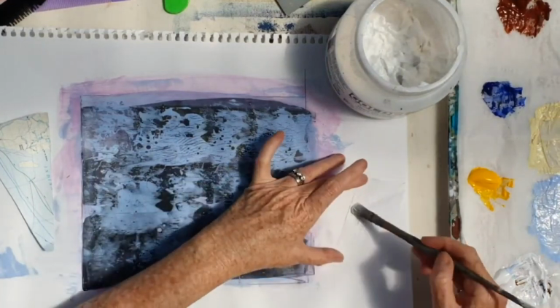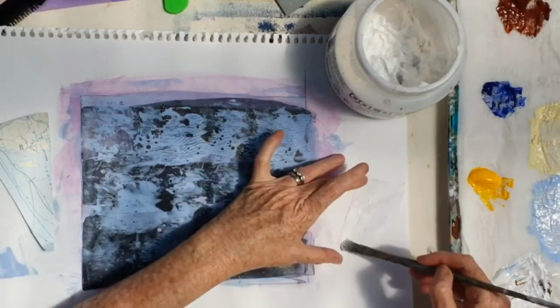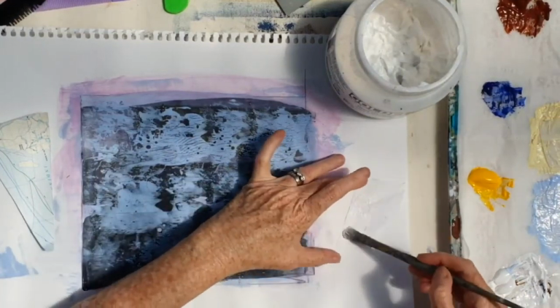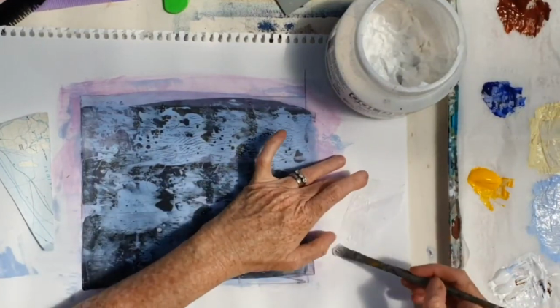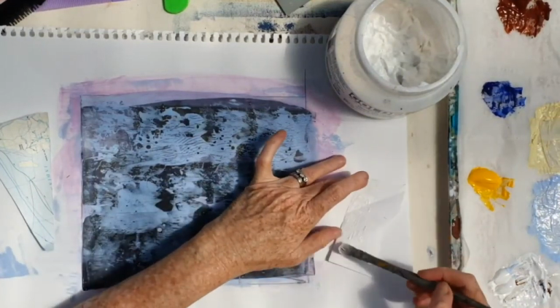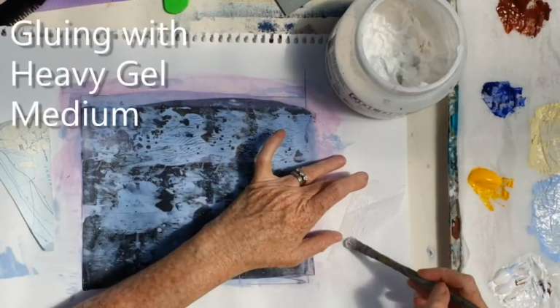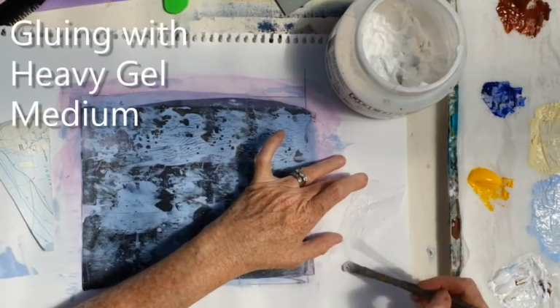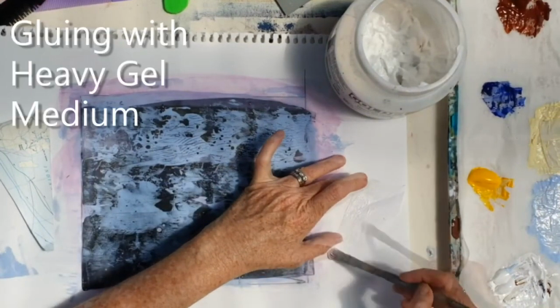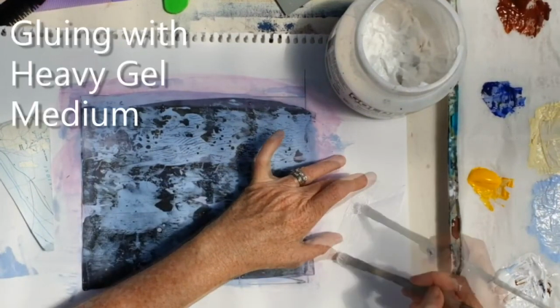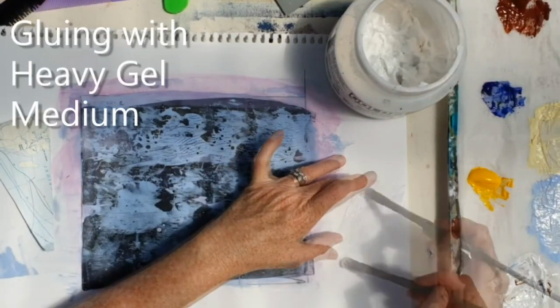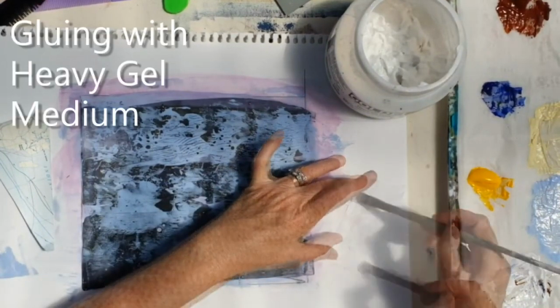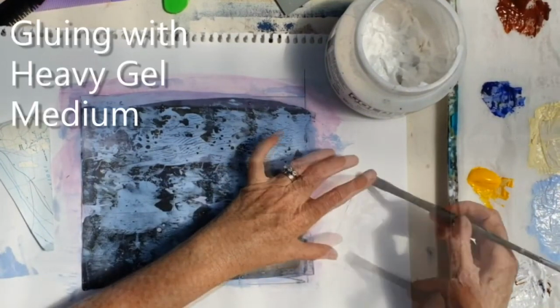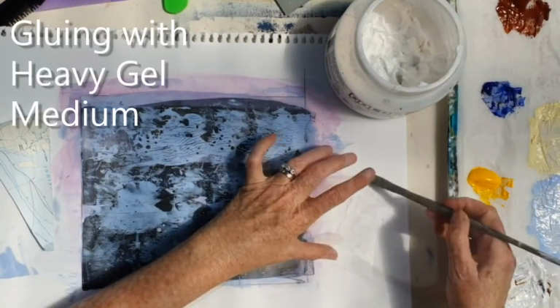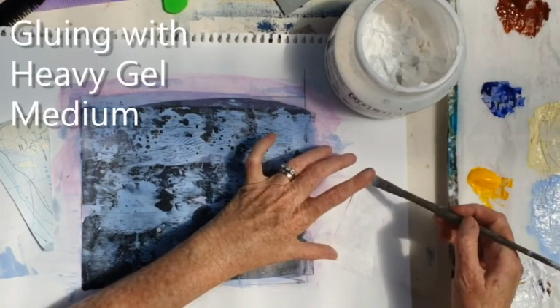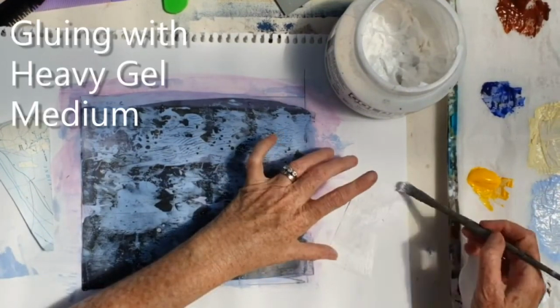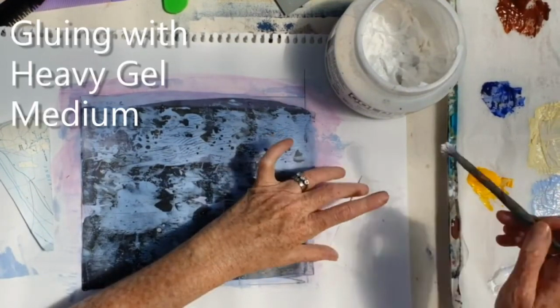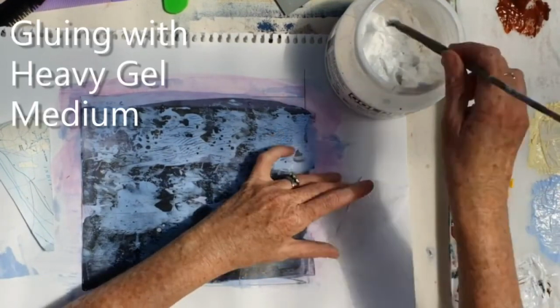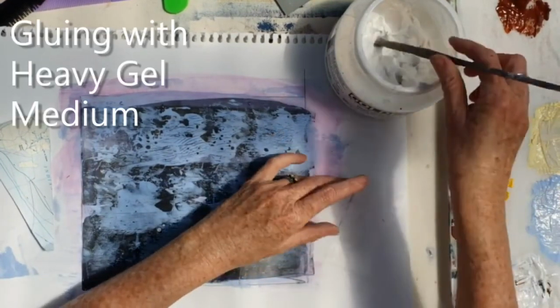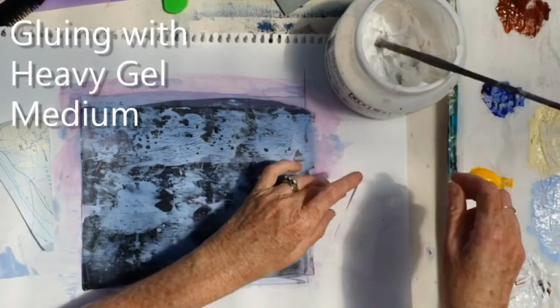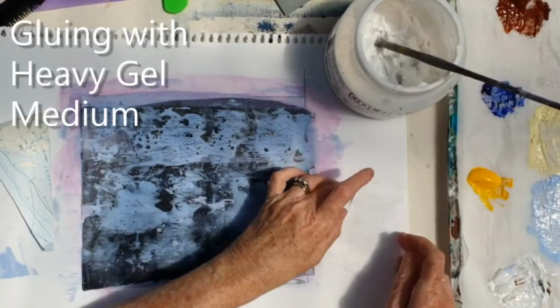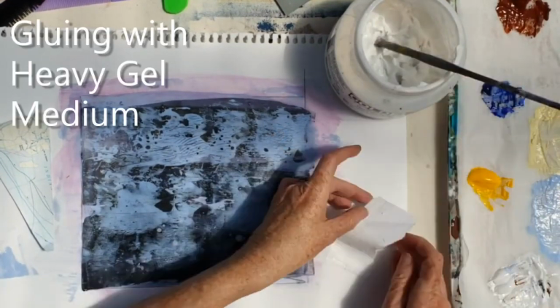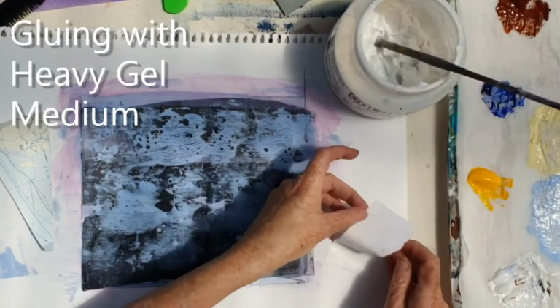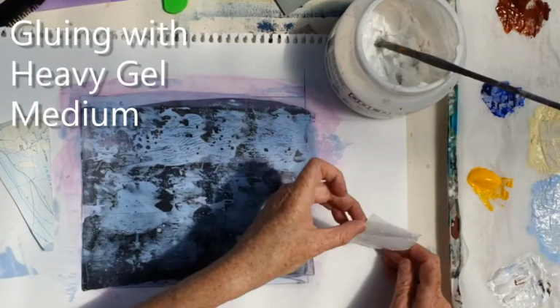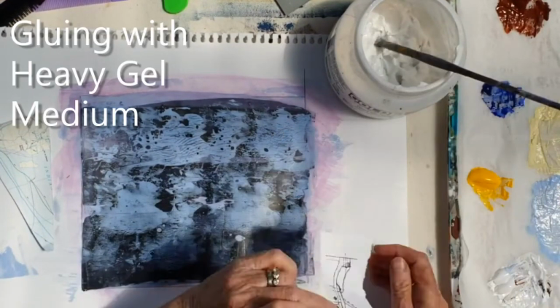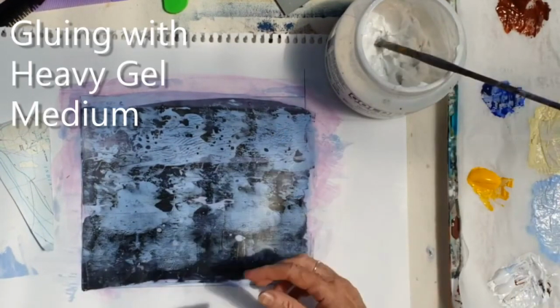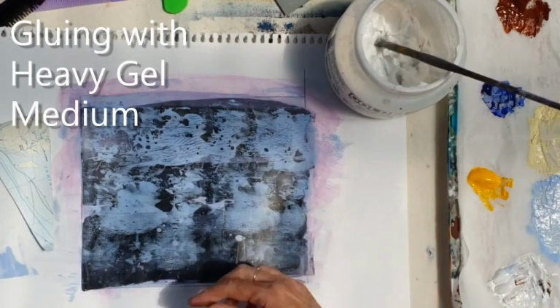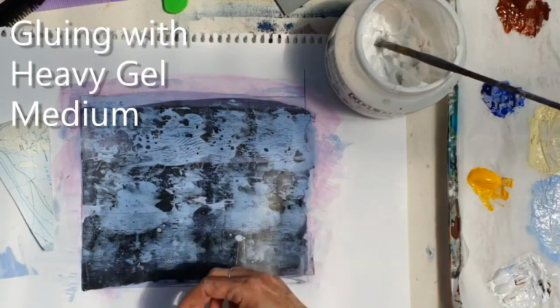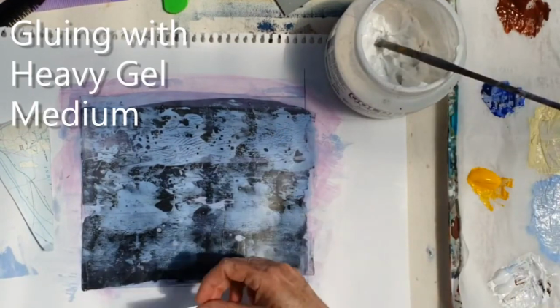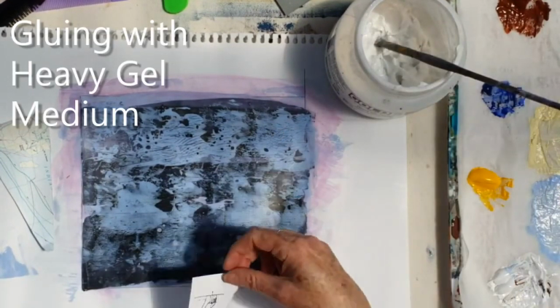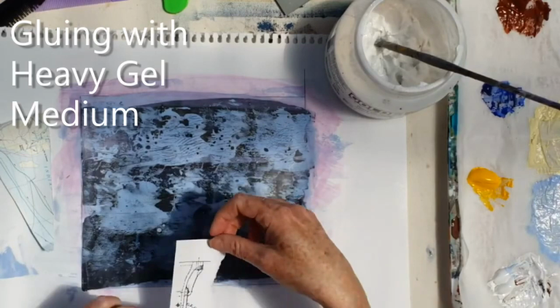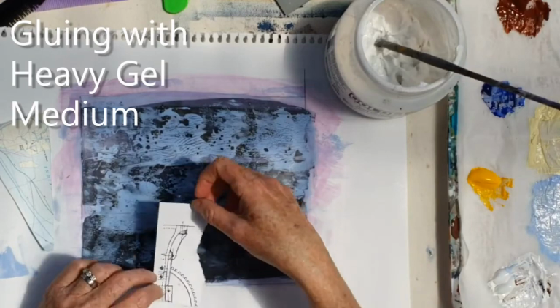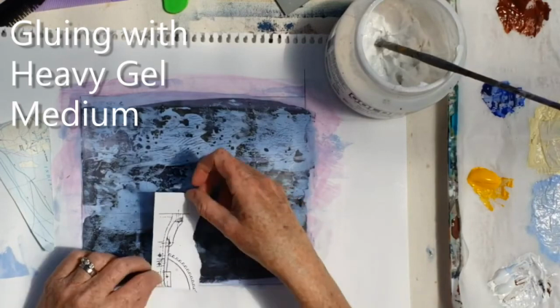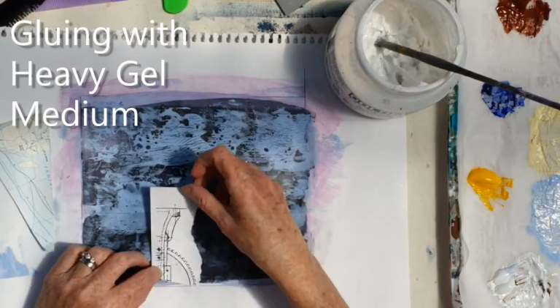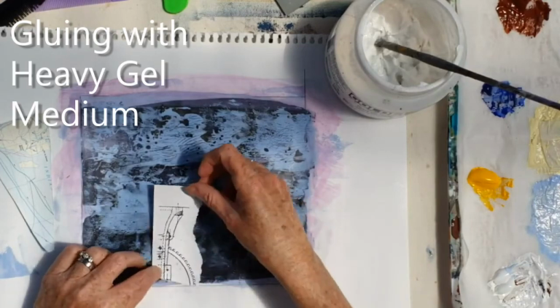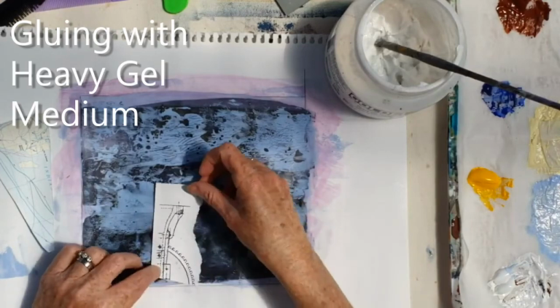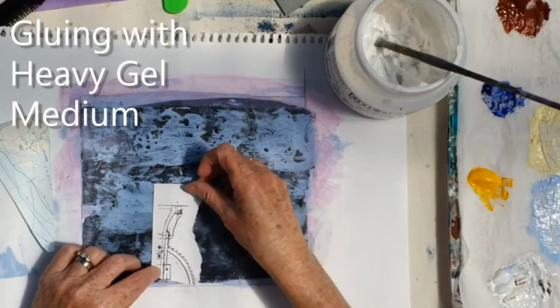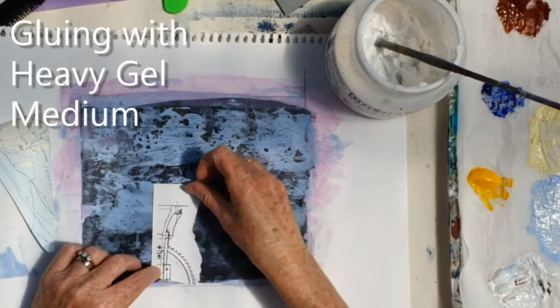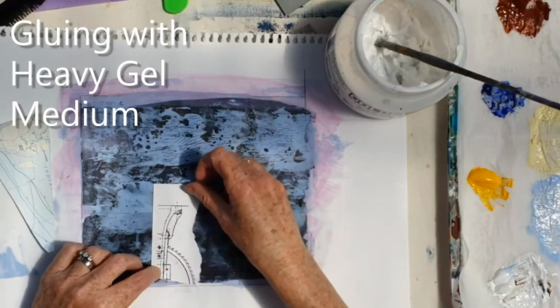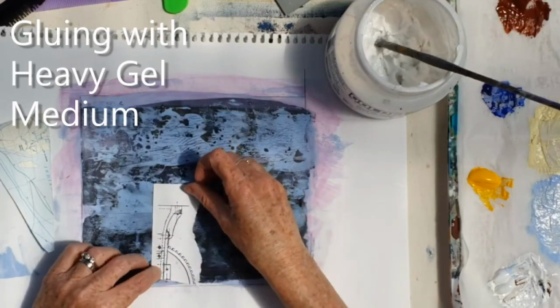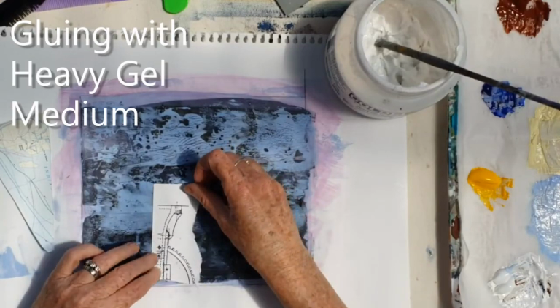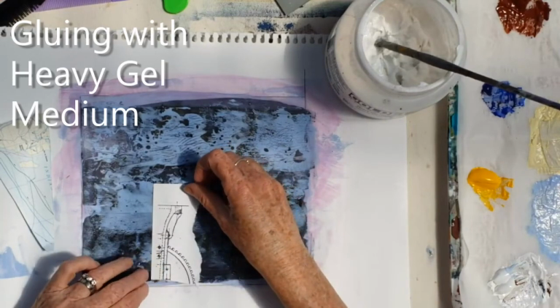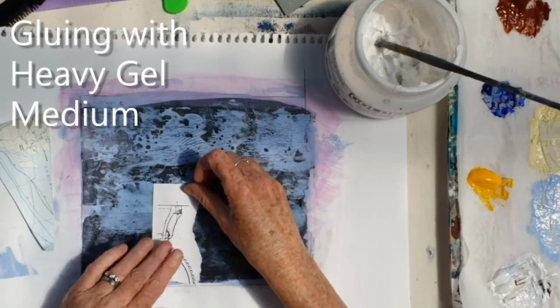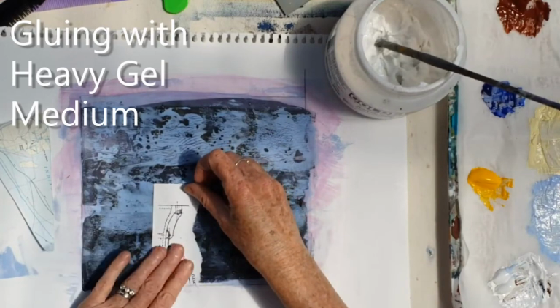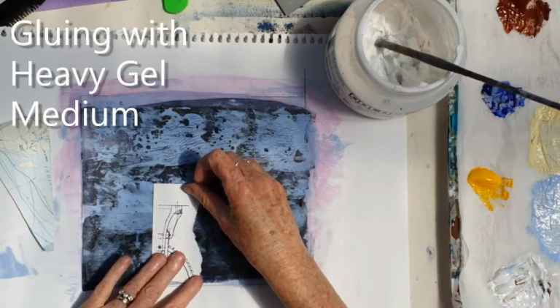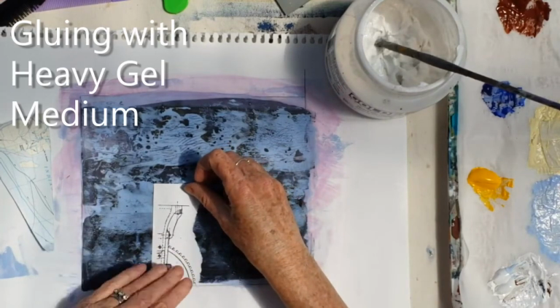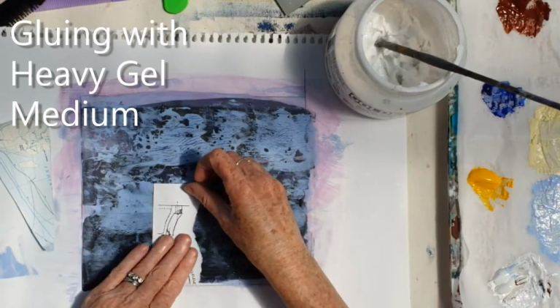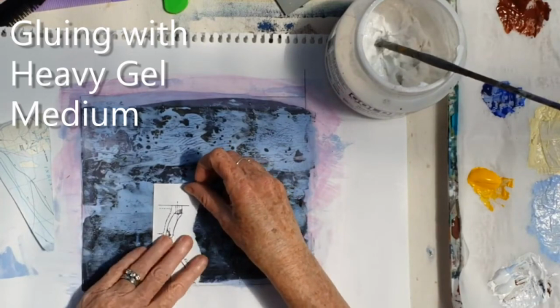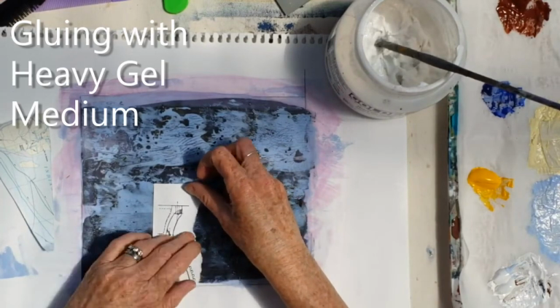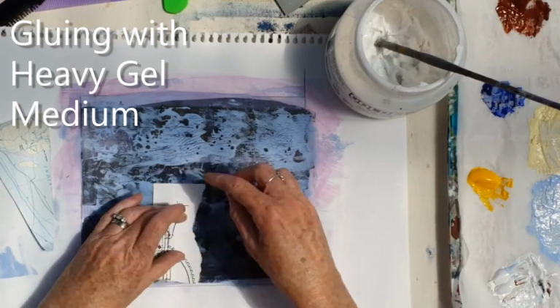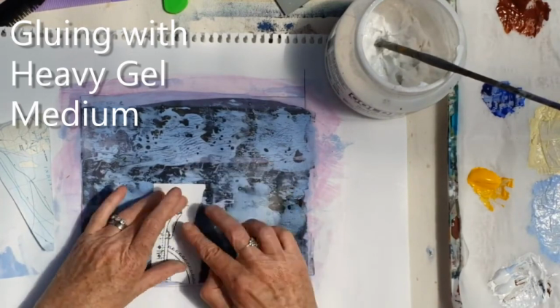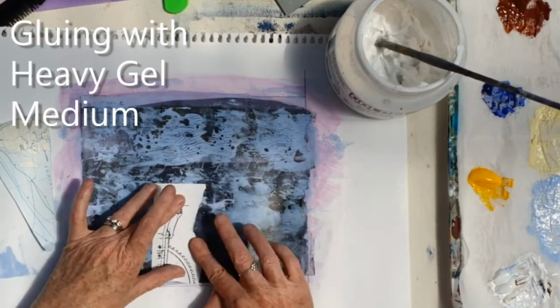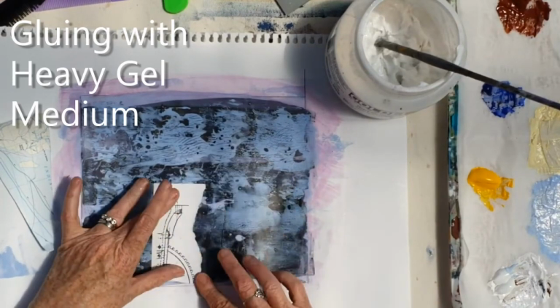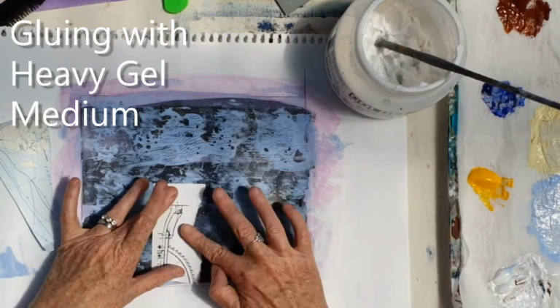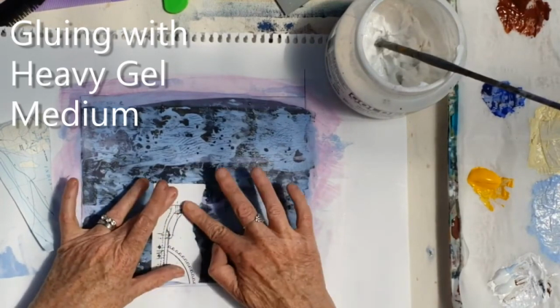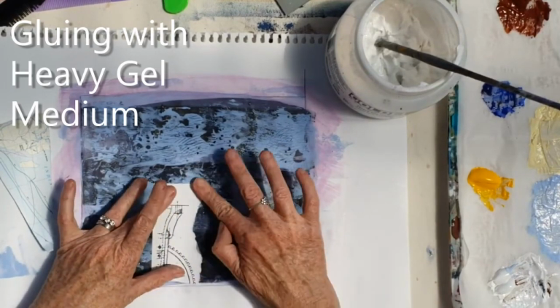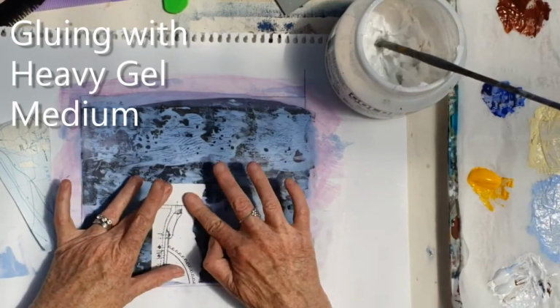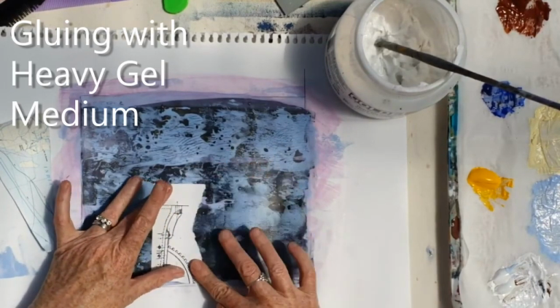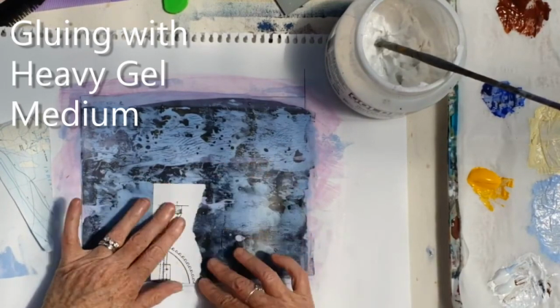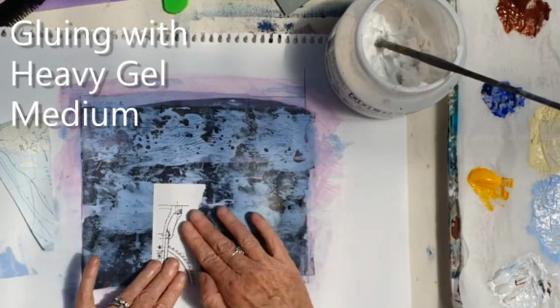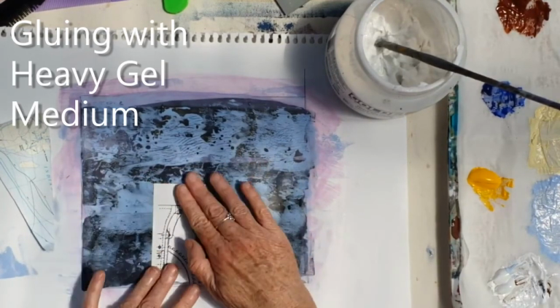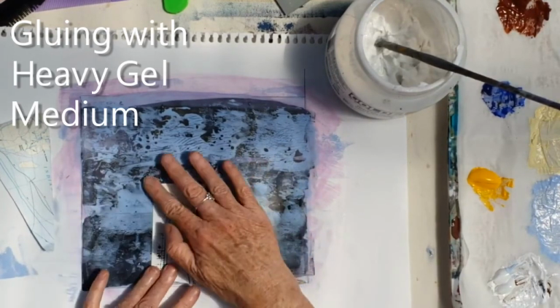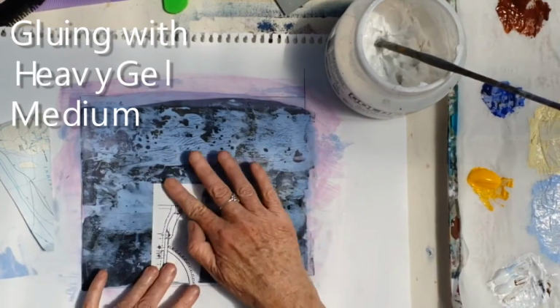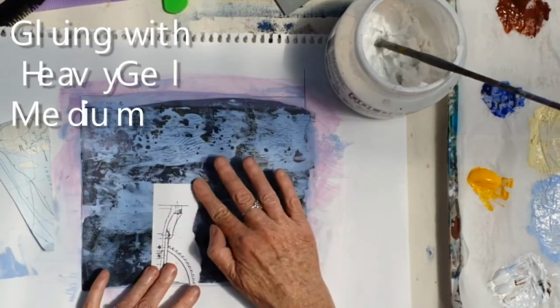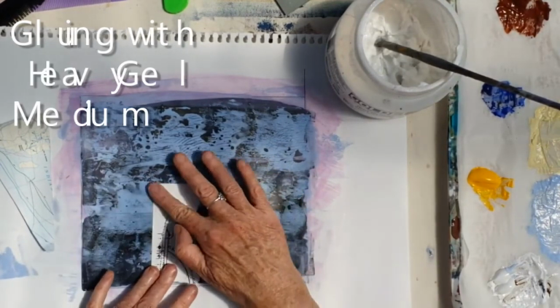Having an interesting surface to work on means you've kind of broken the back of the painting right from the beginning. You're not working on blank.